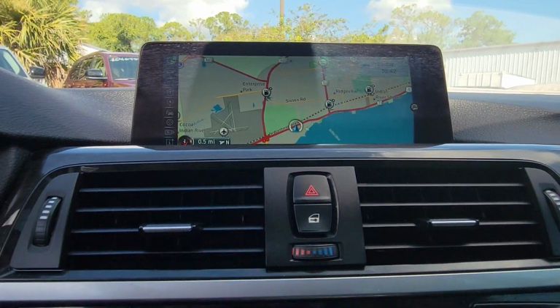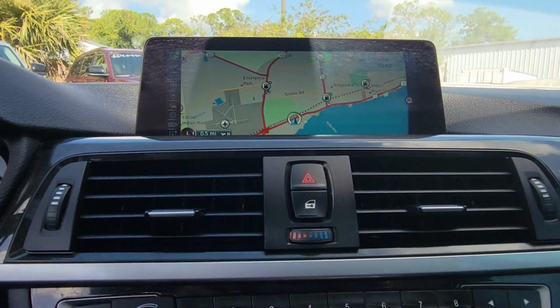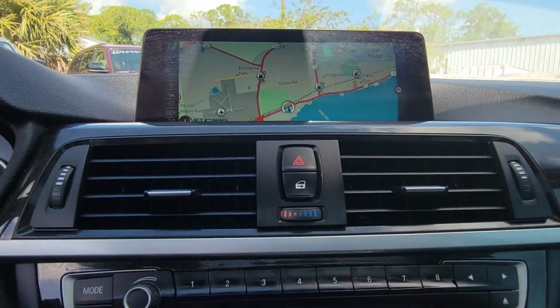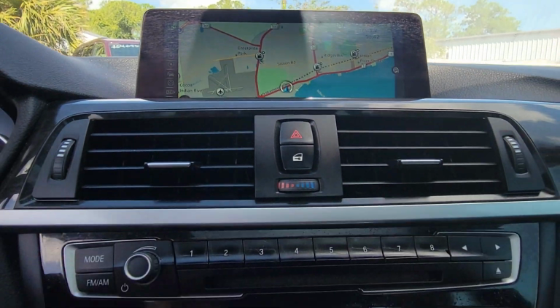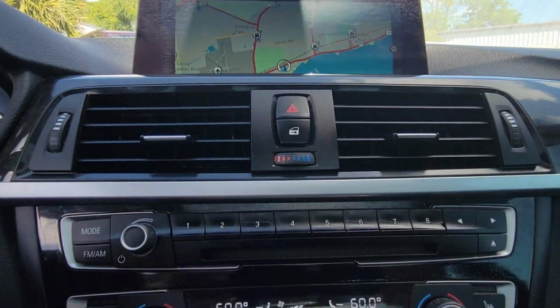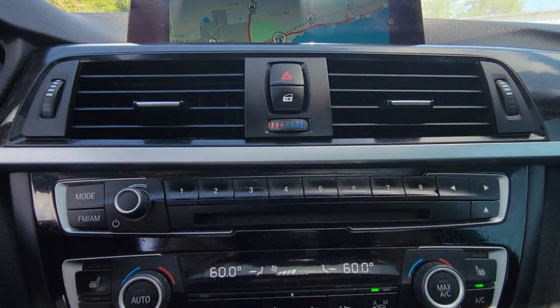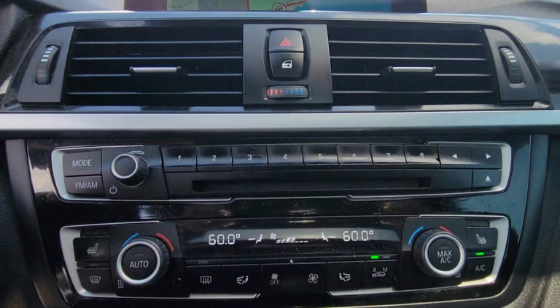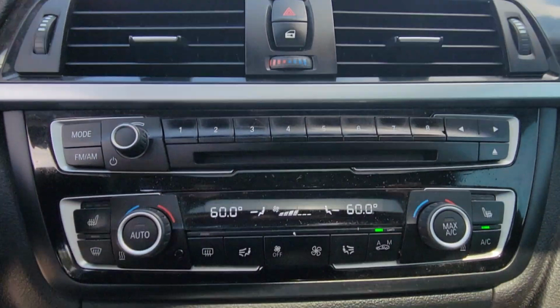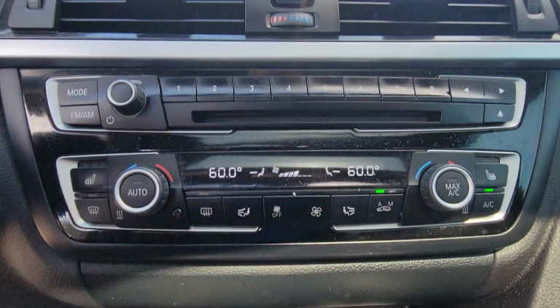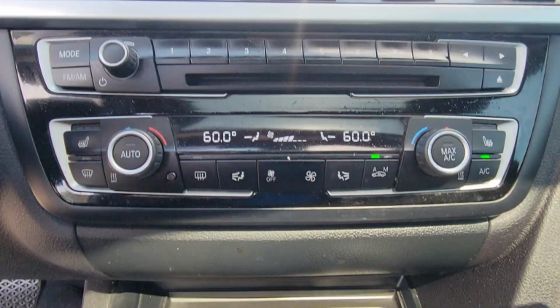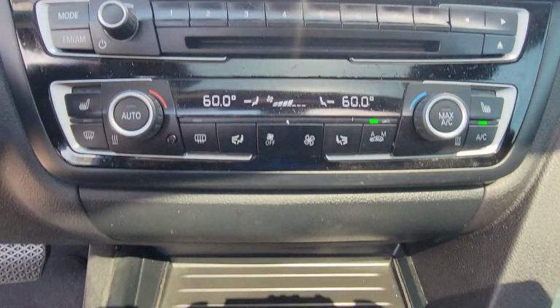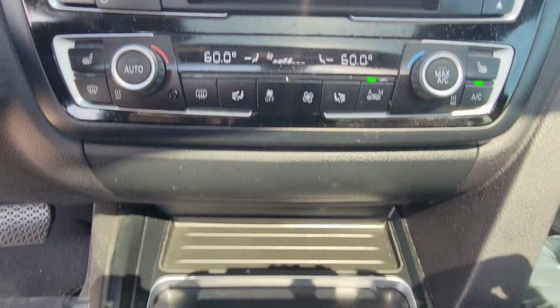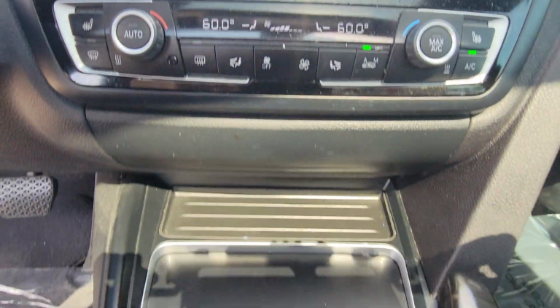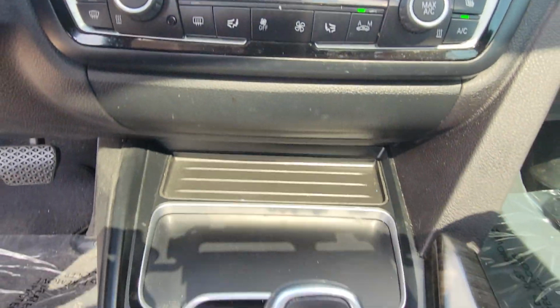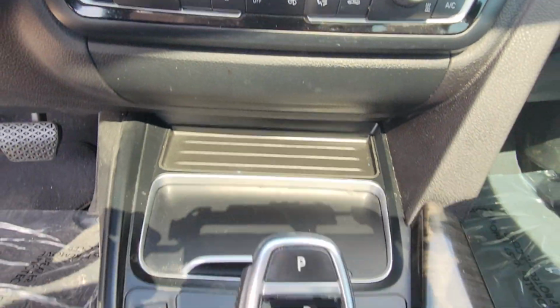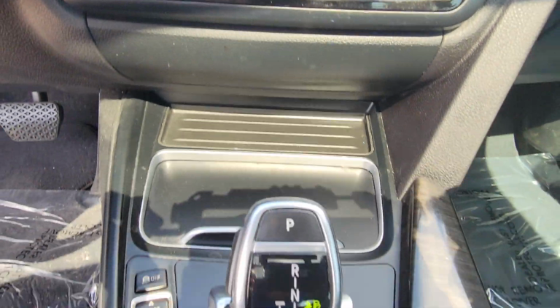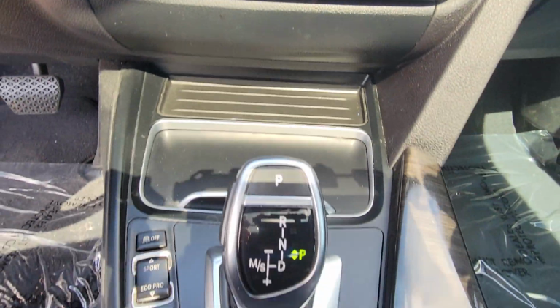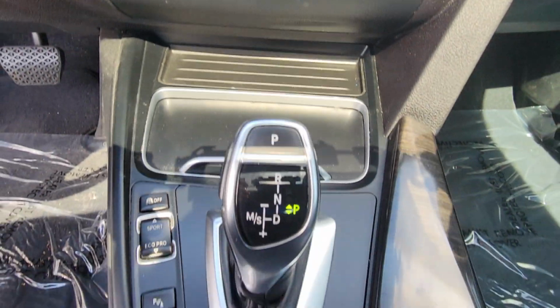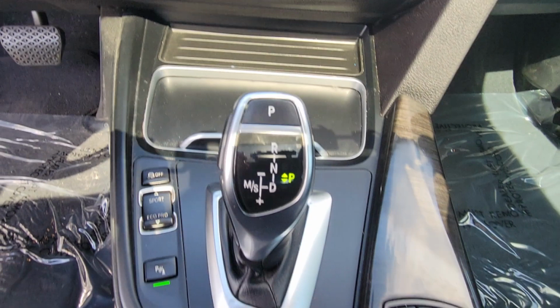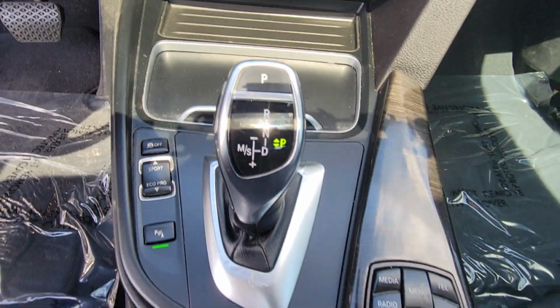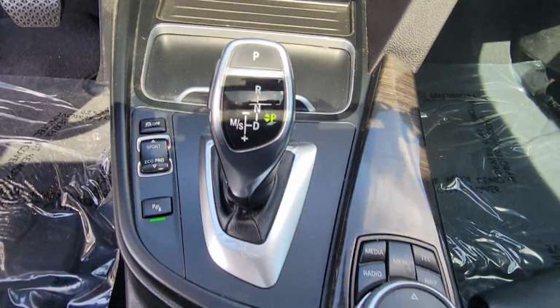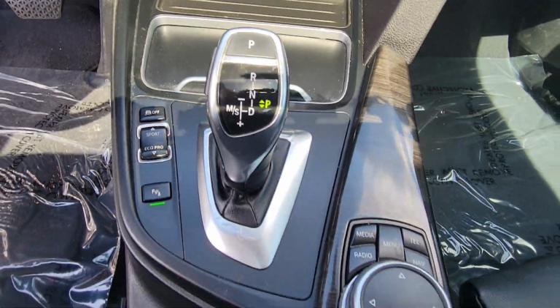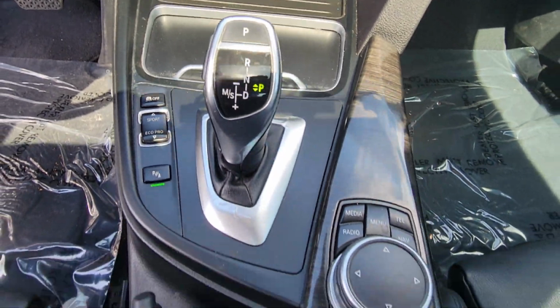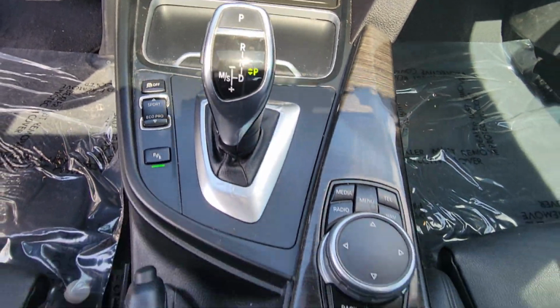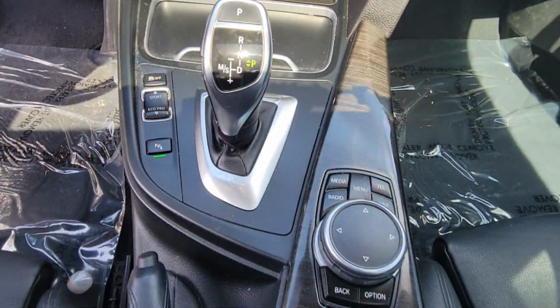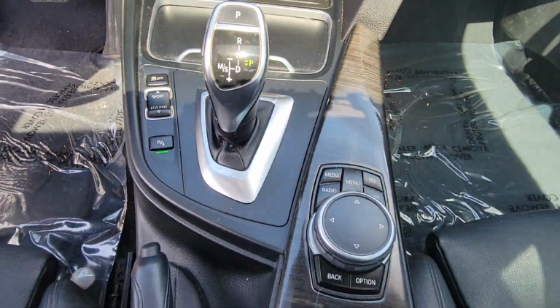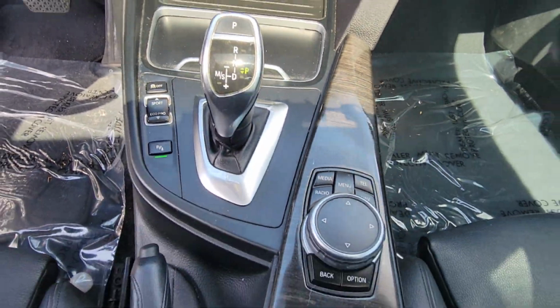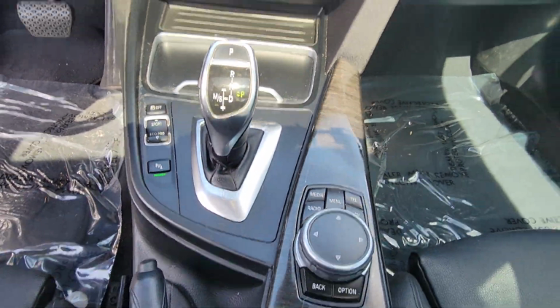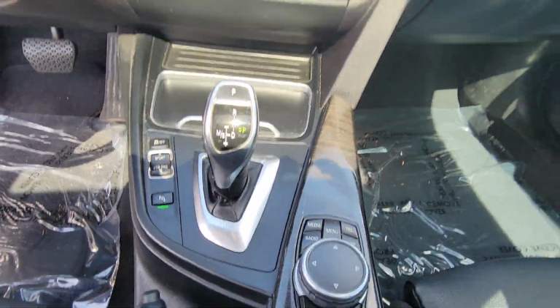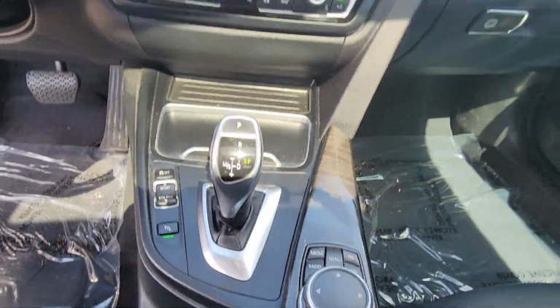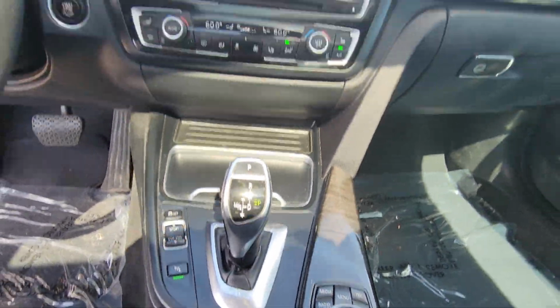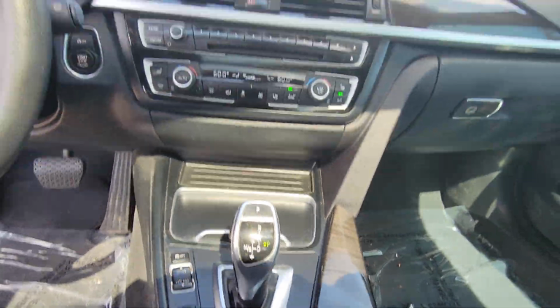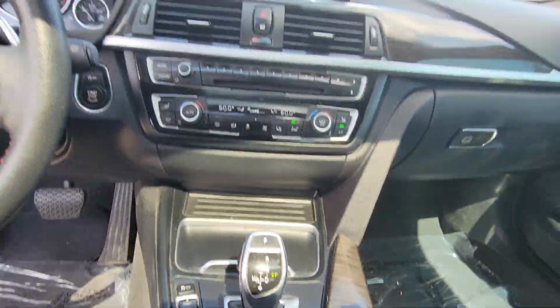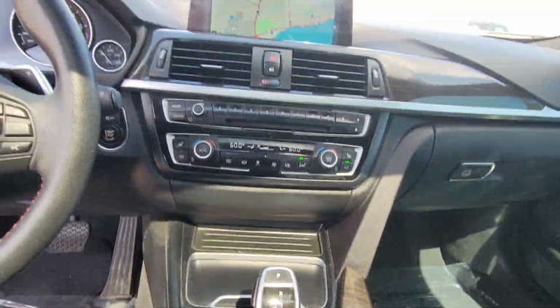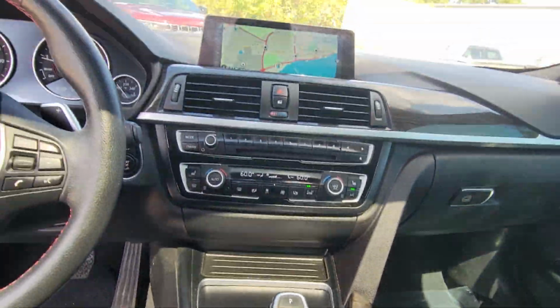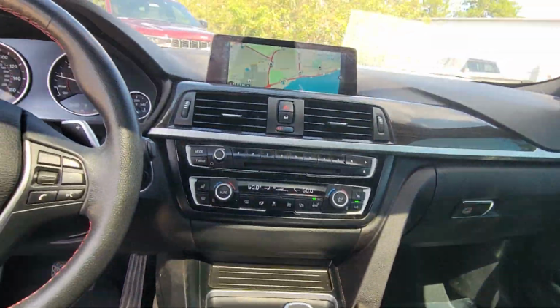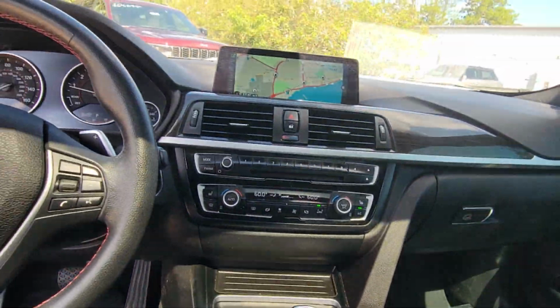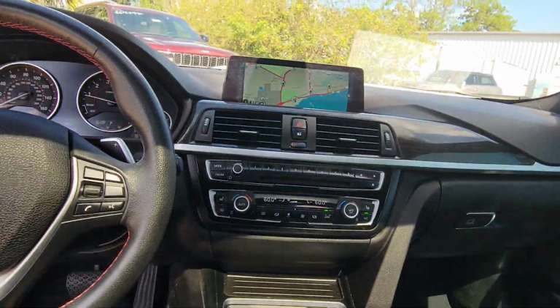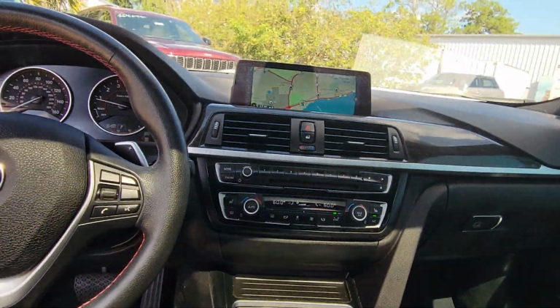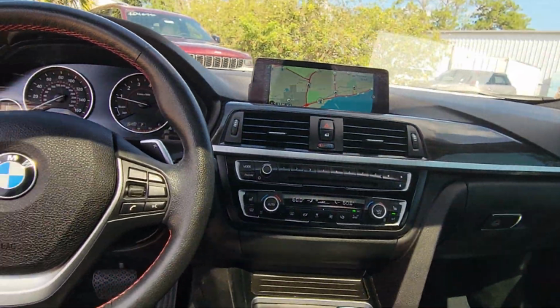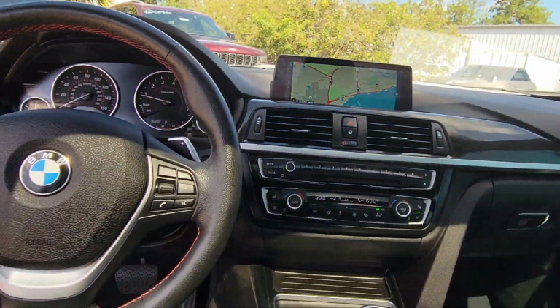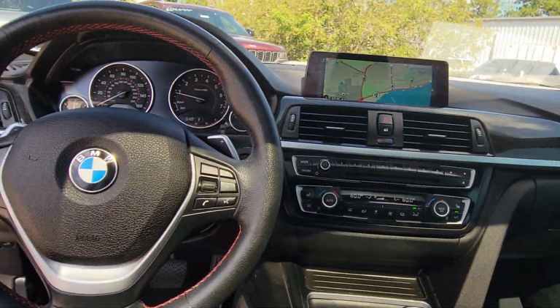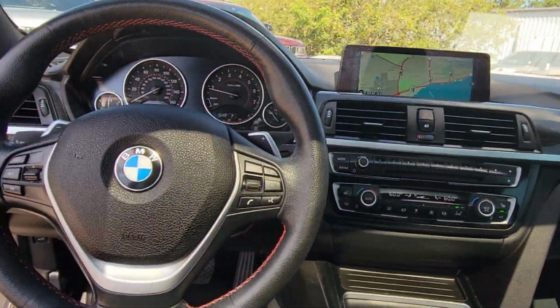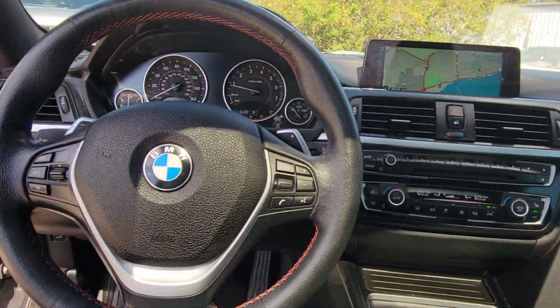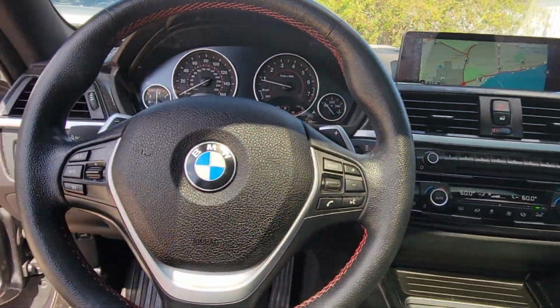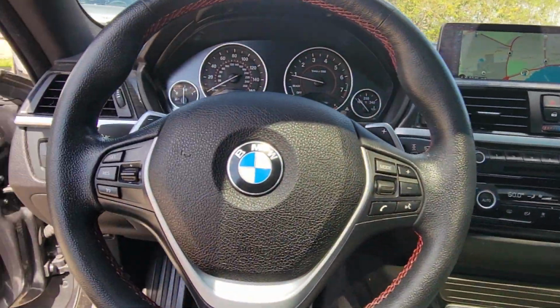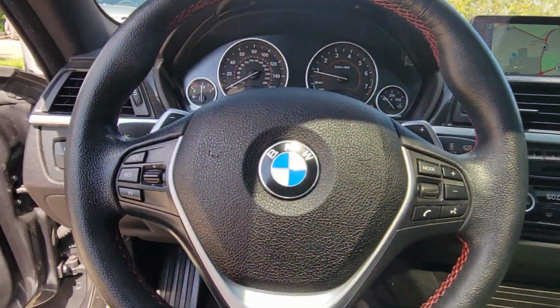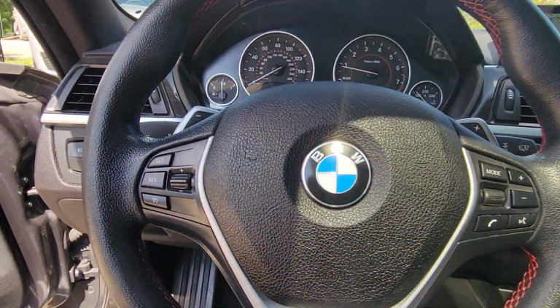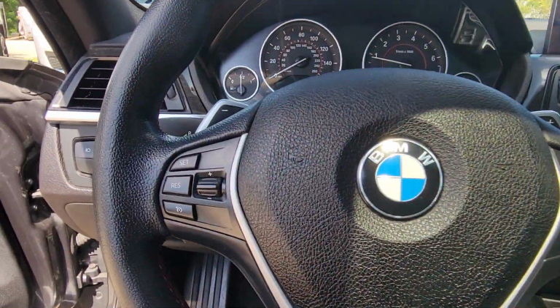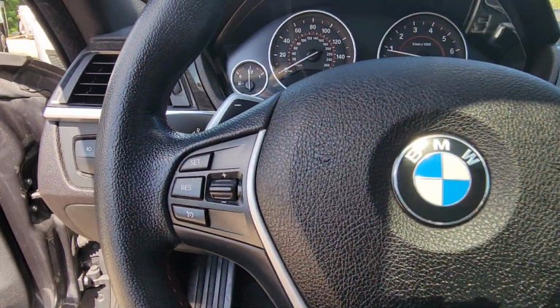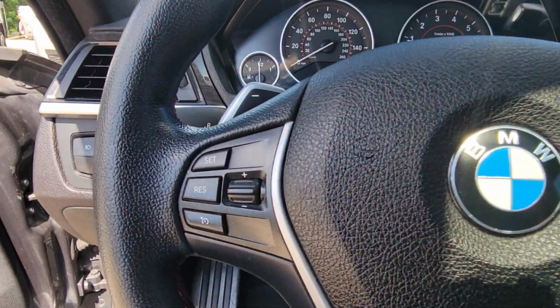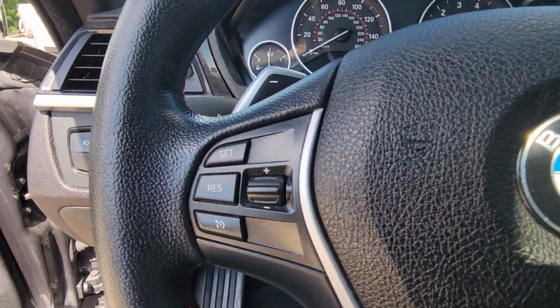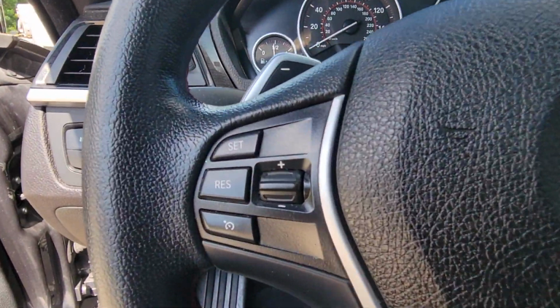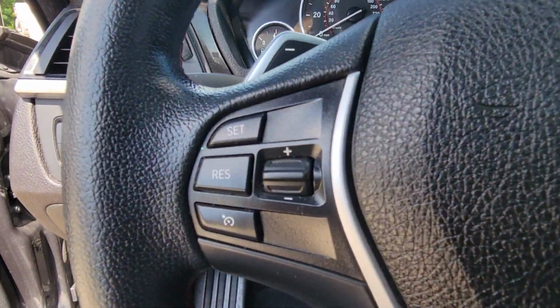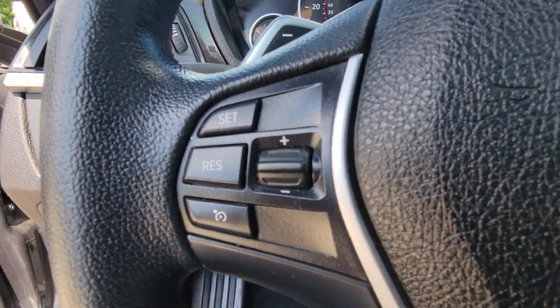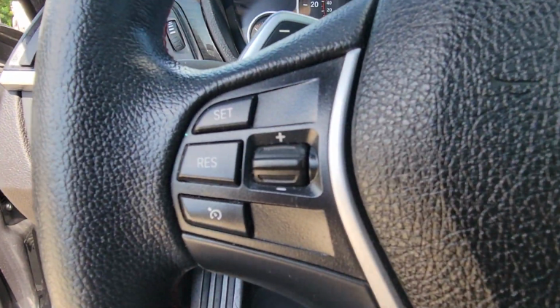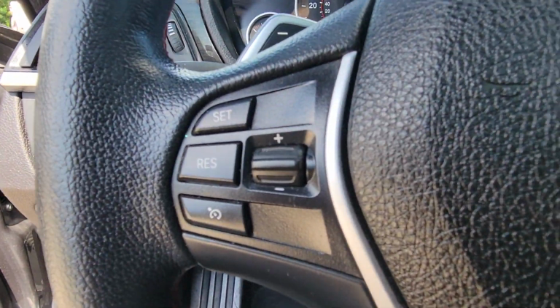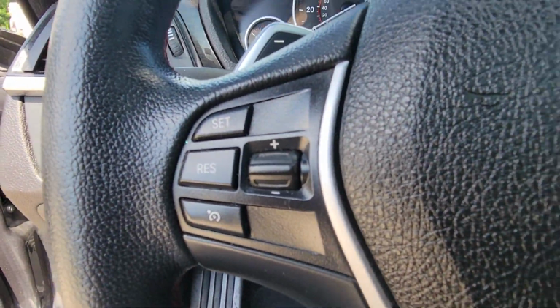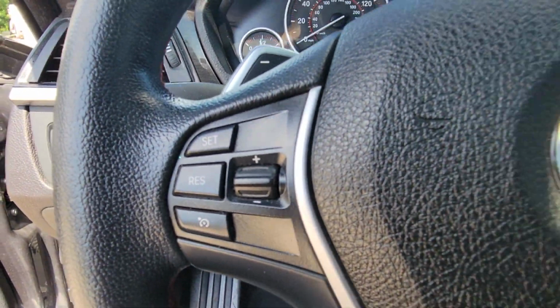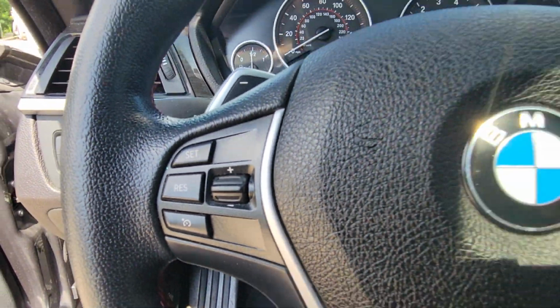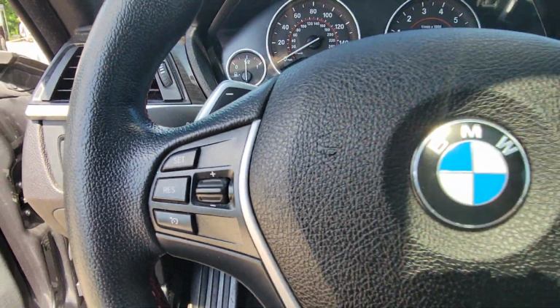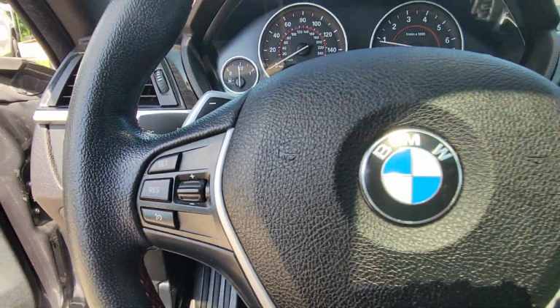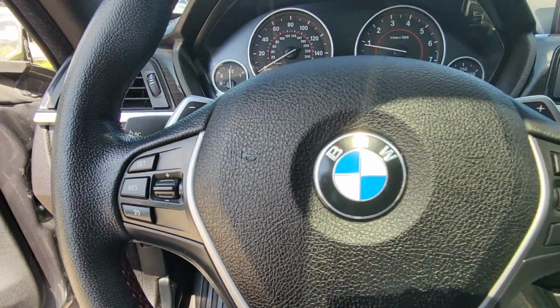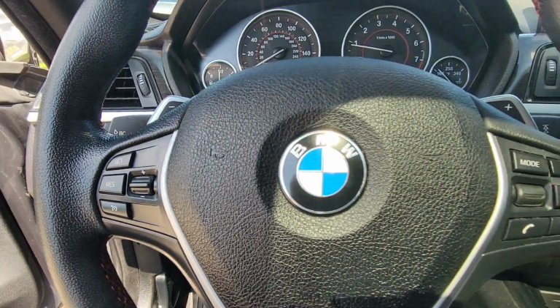Make your life's journey all it can be in this 4 Series. Come in for a test drive. Our team will make it the best part of your day.